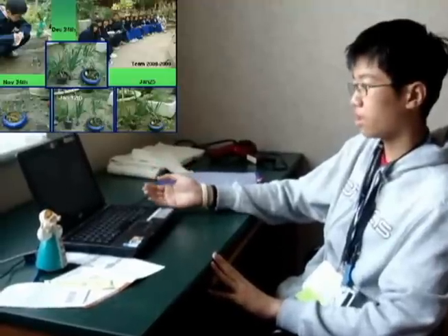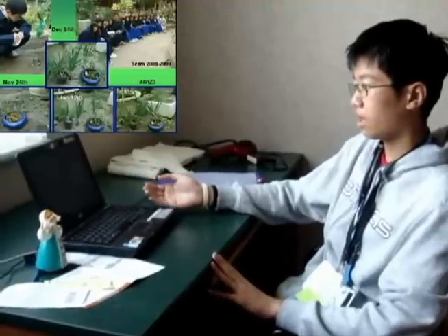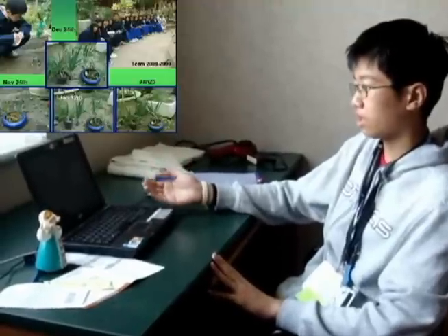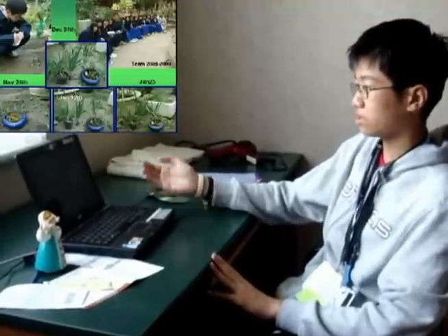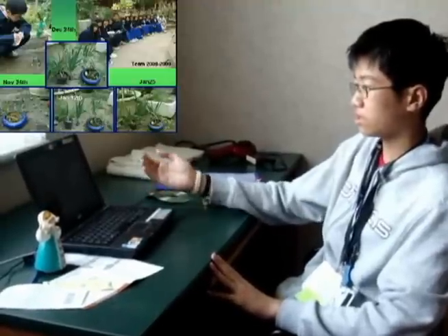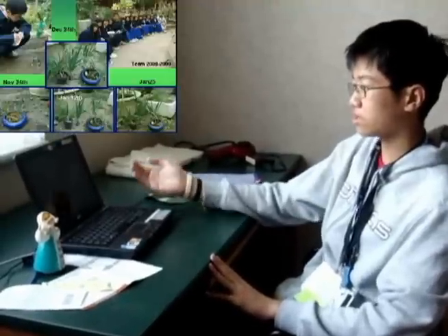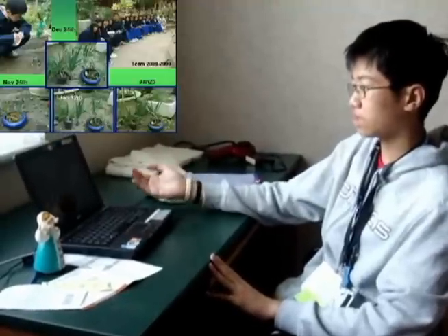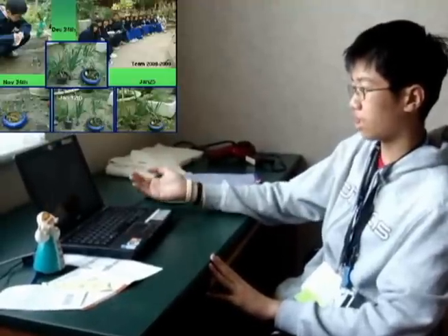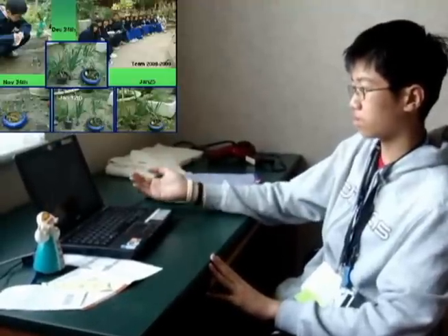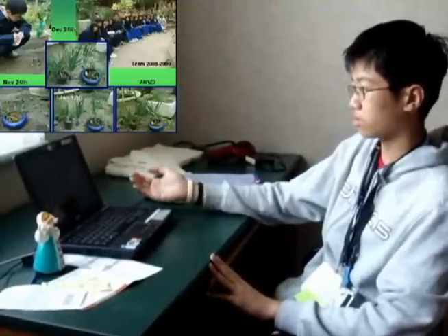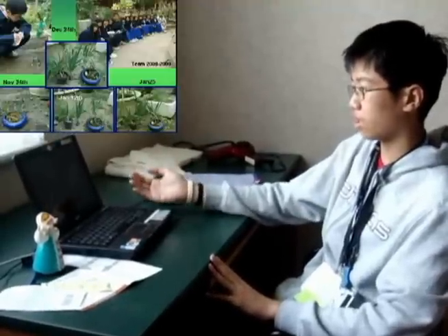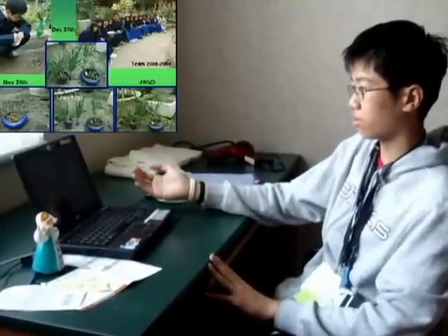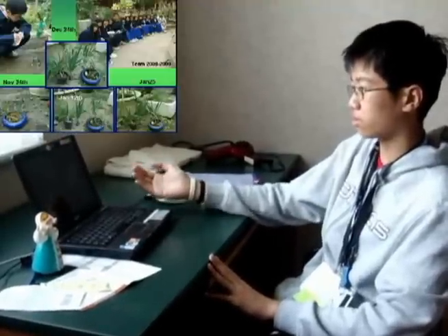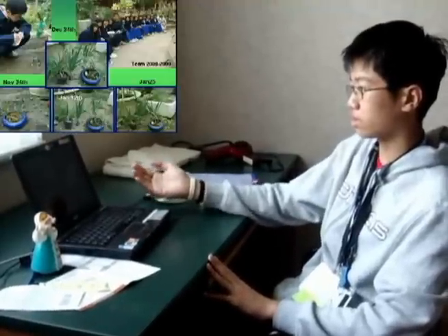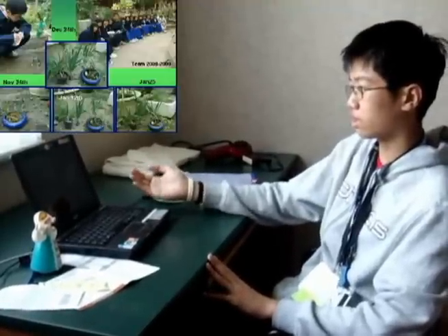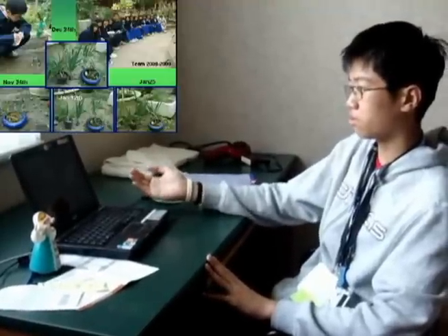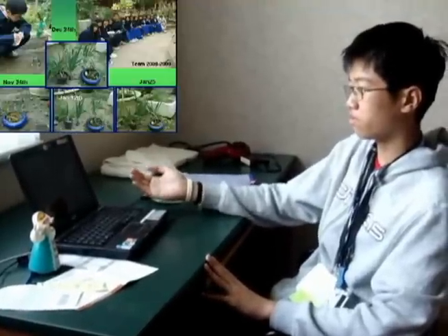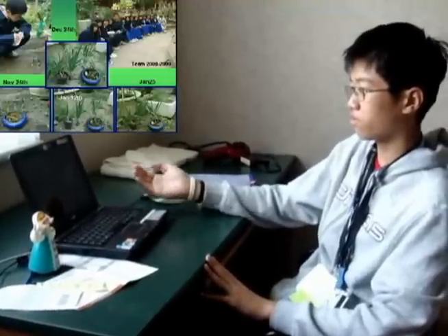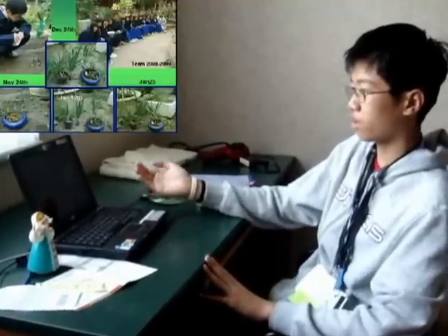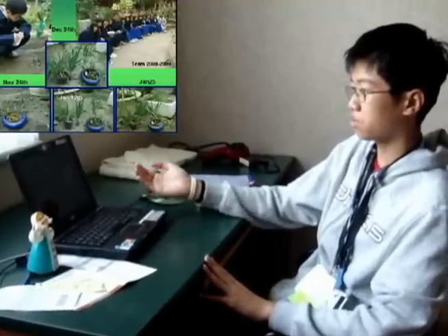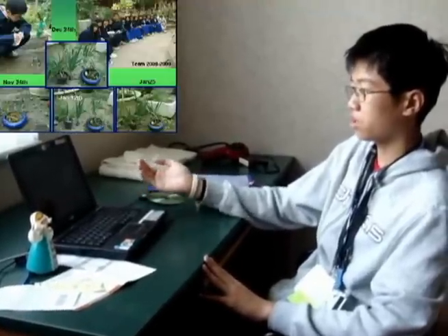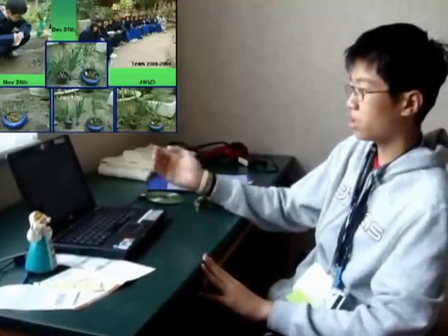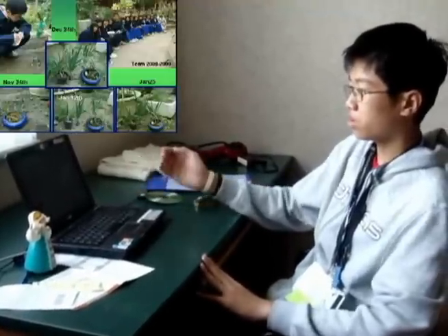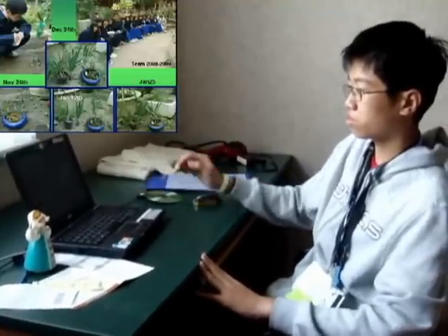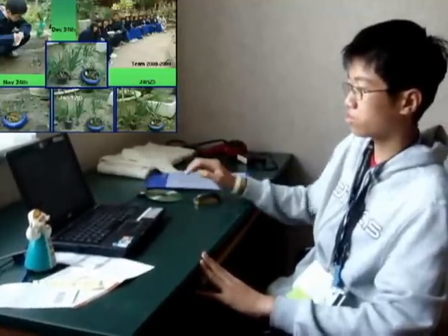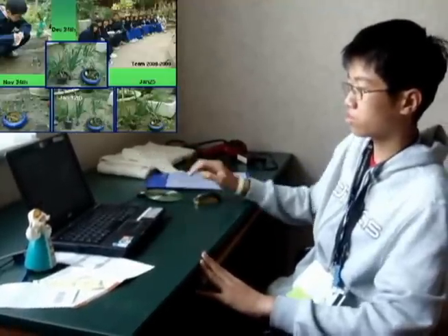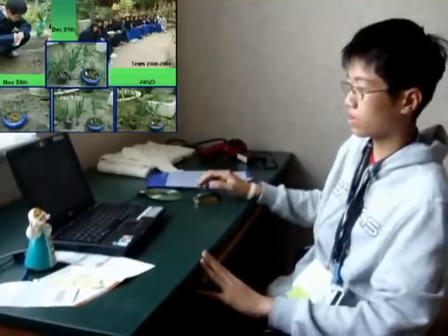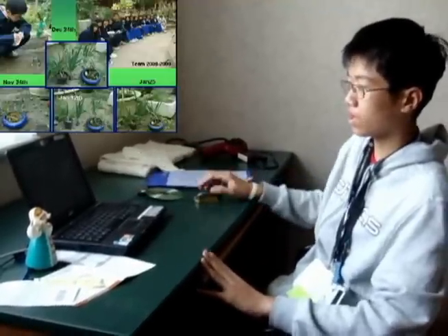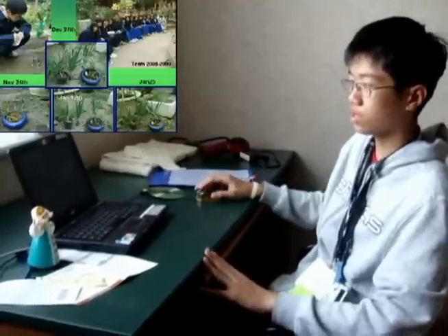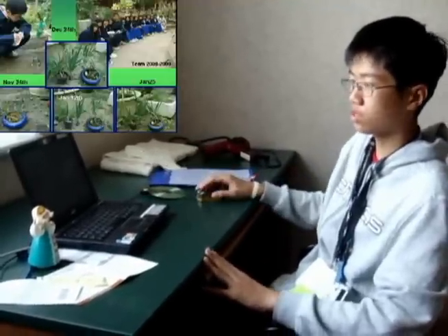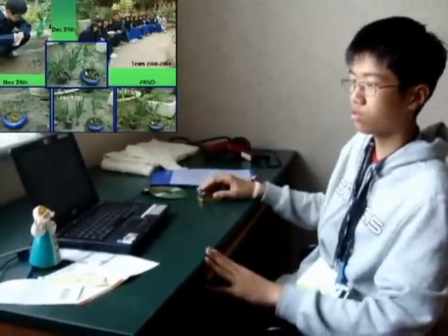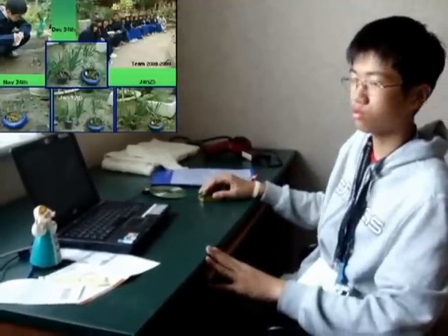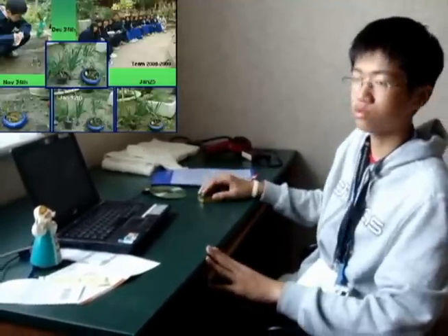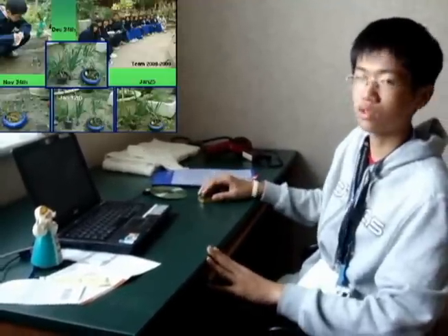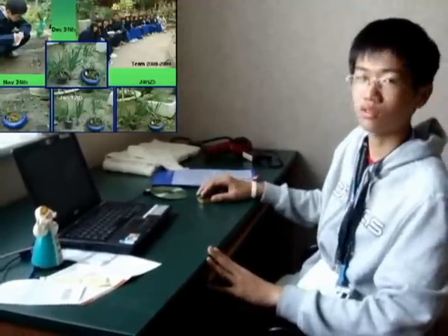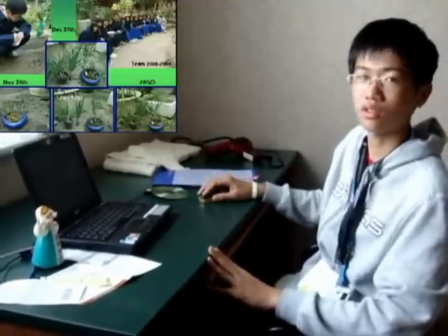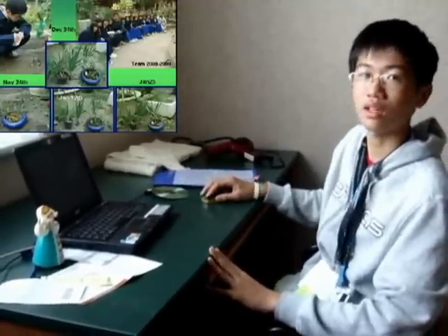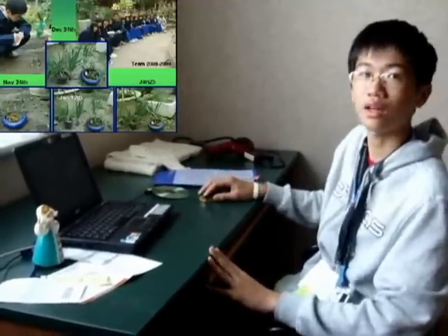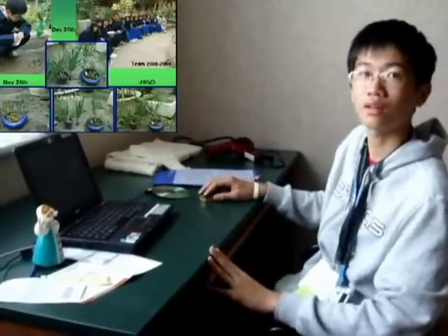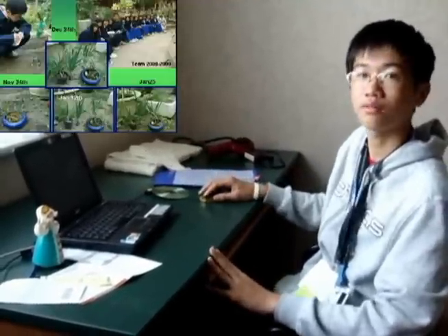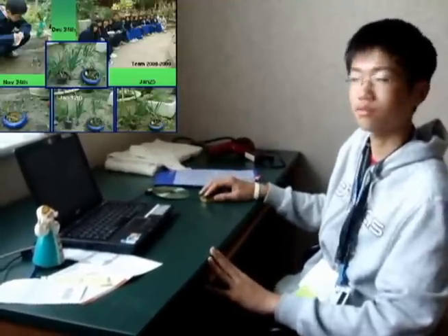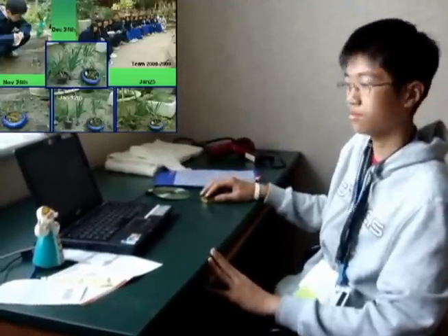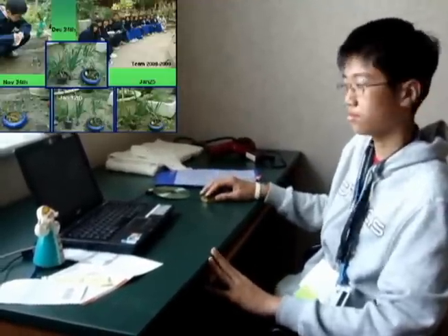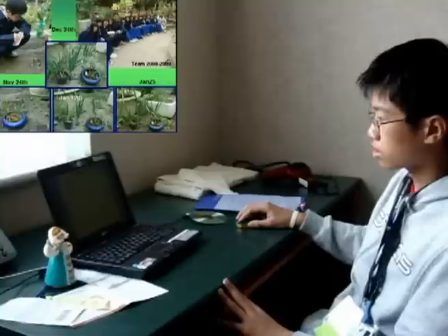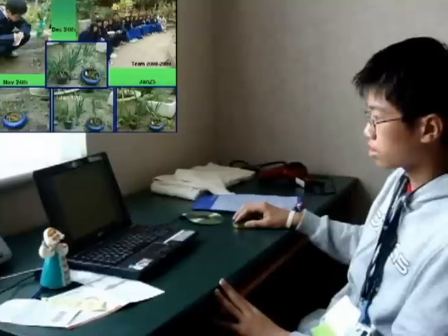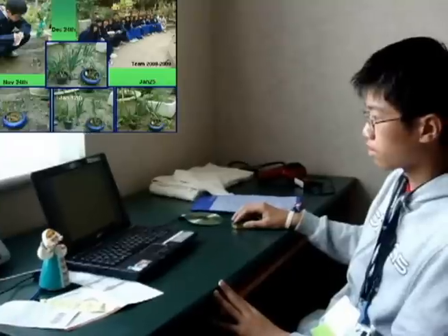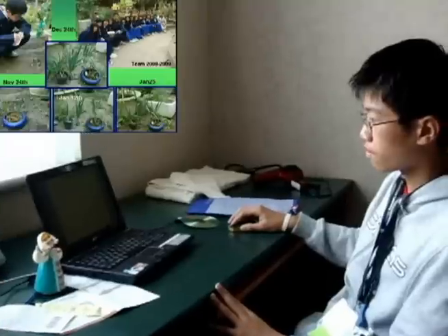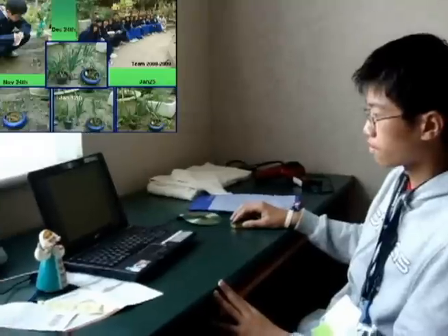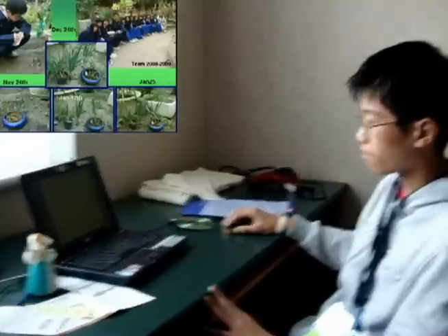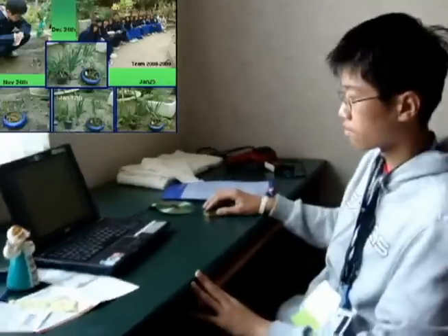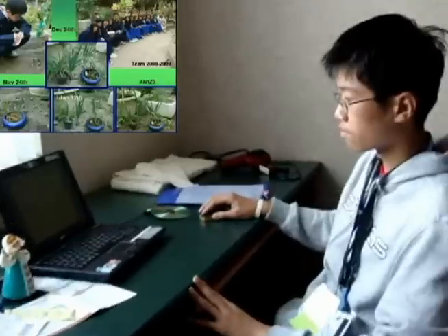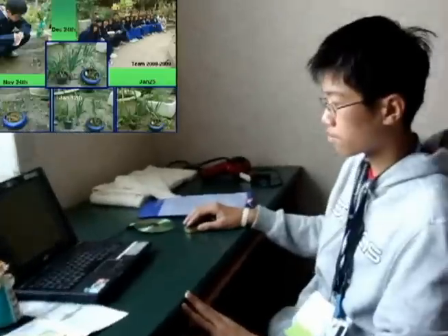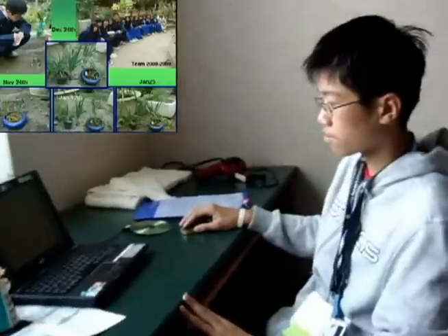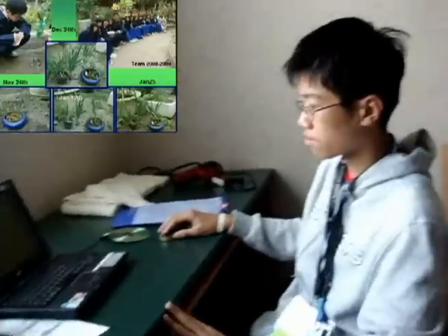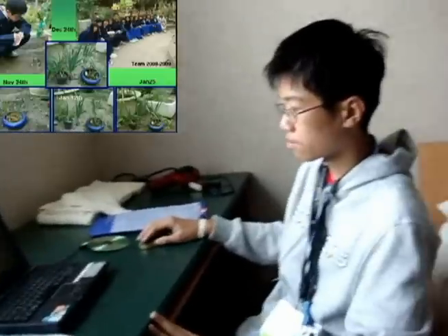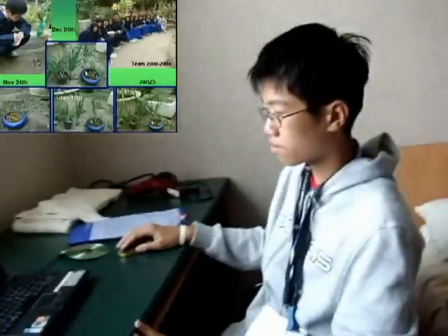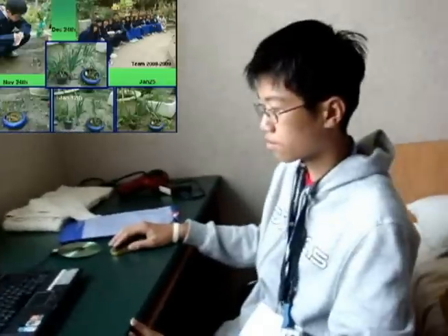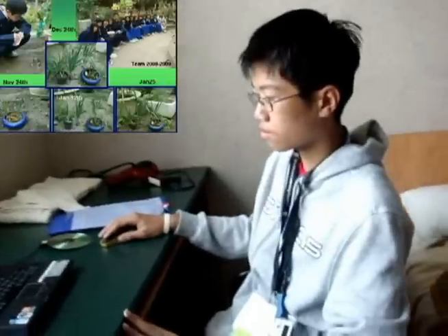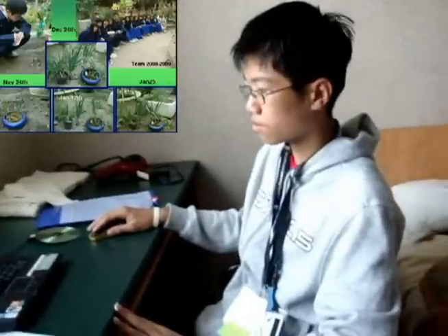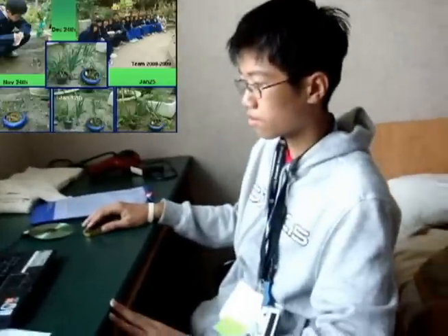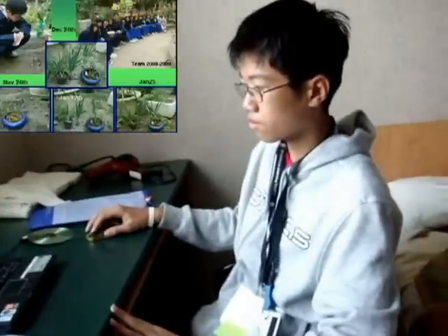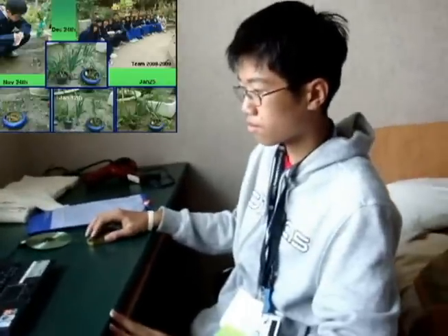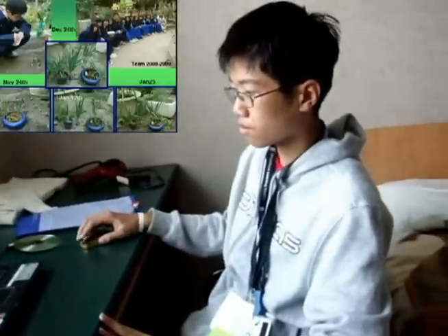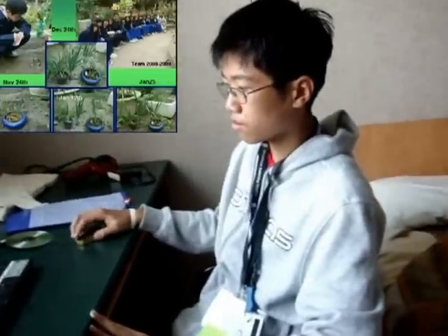And these are our team photos from 2008 to 2009. You can ask questions later.